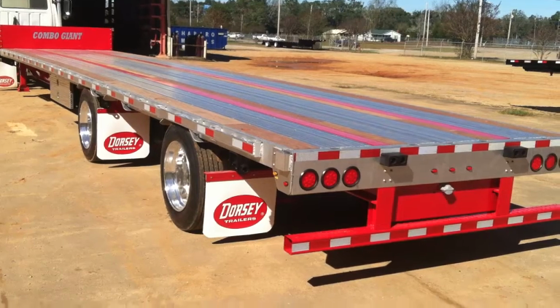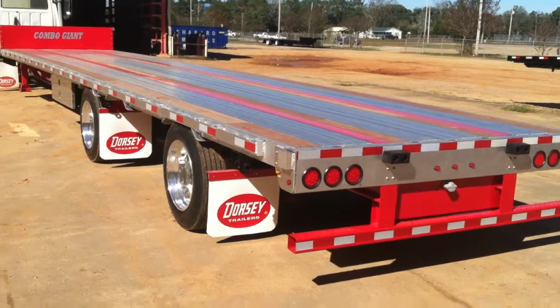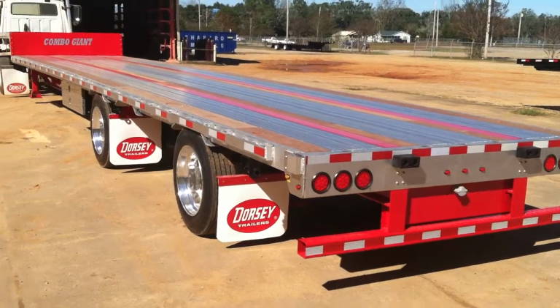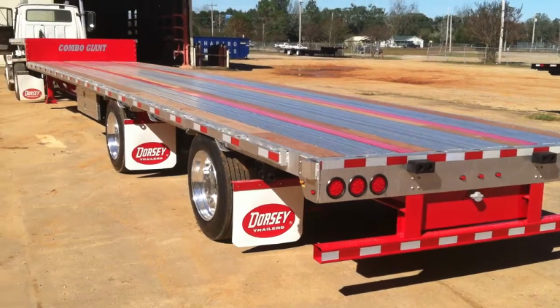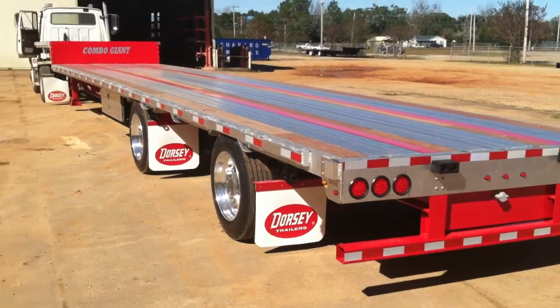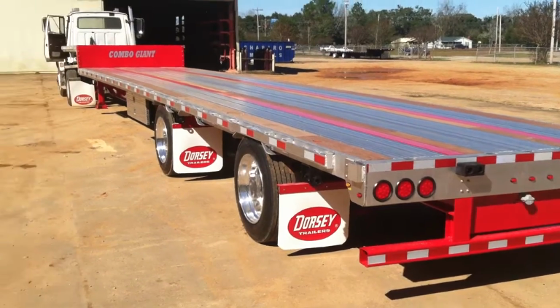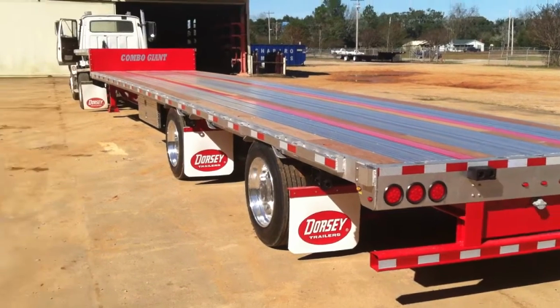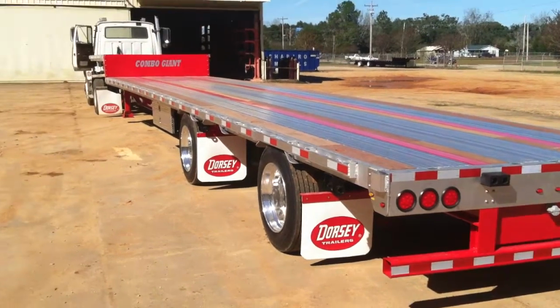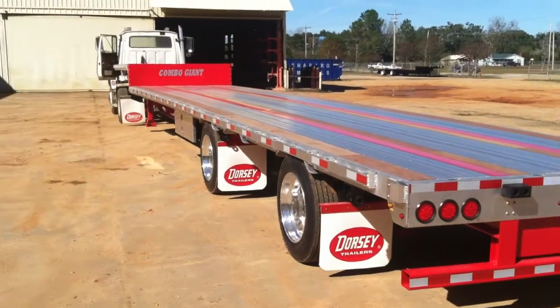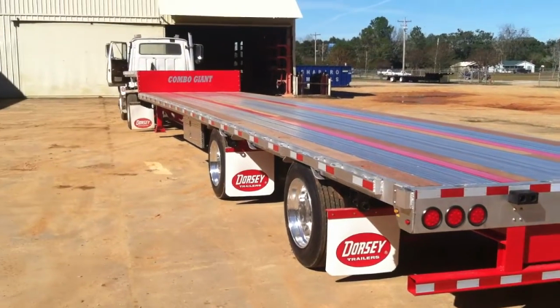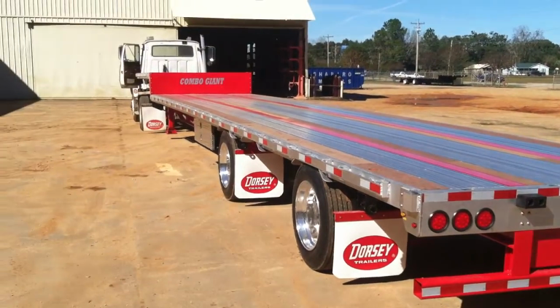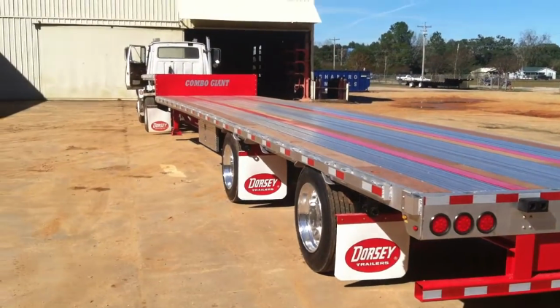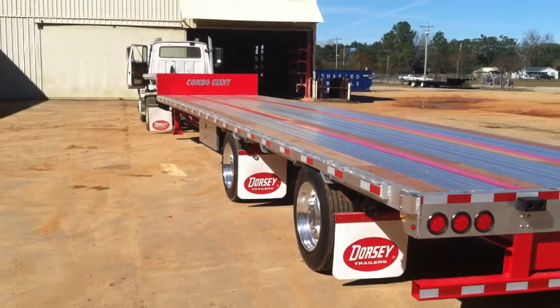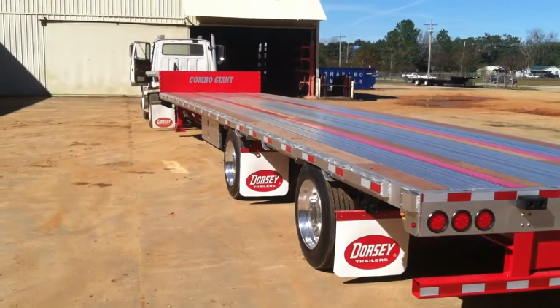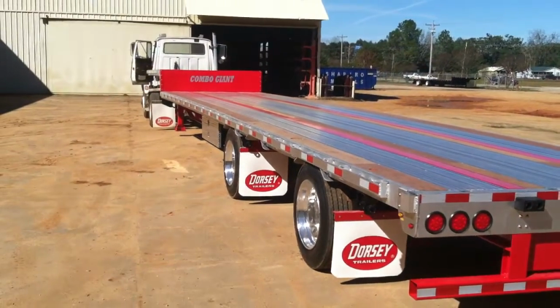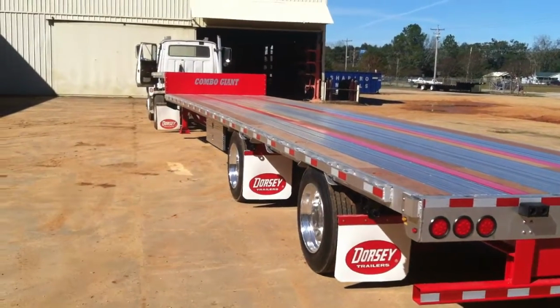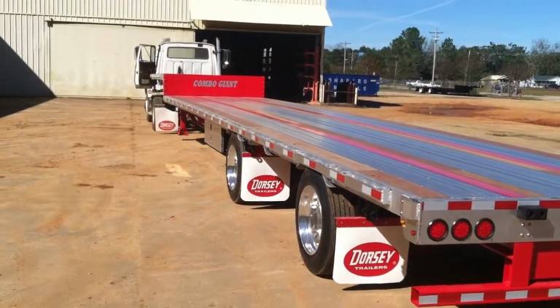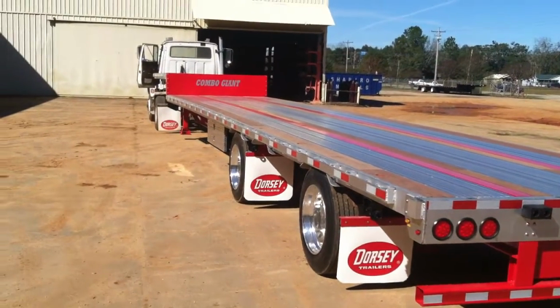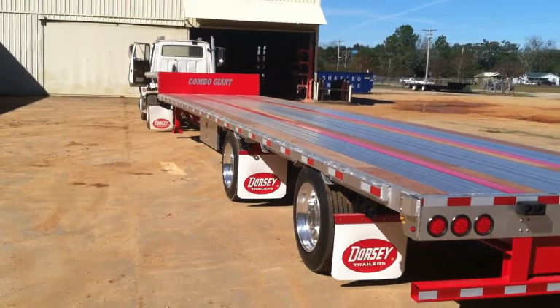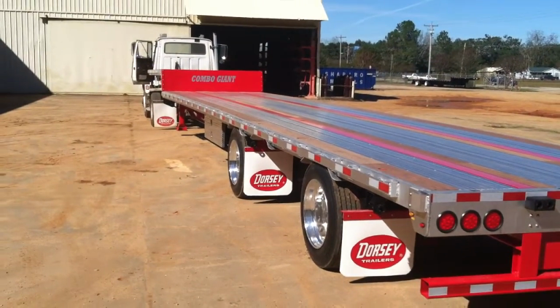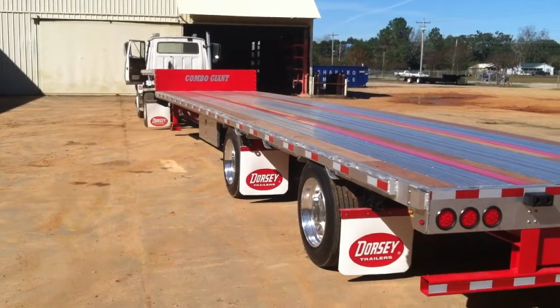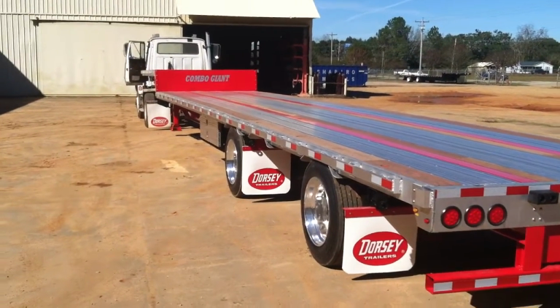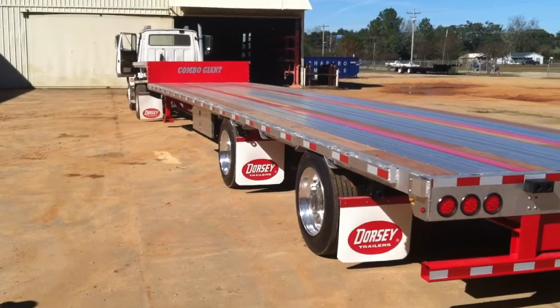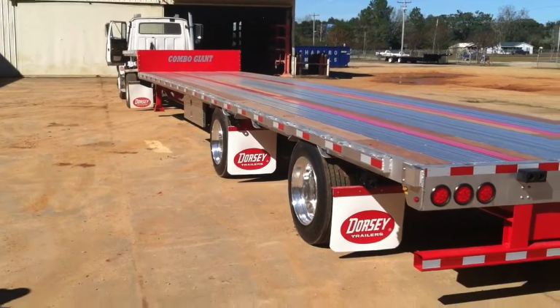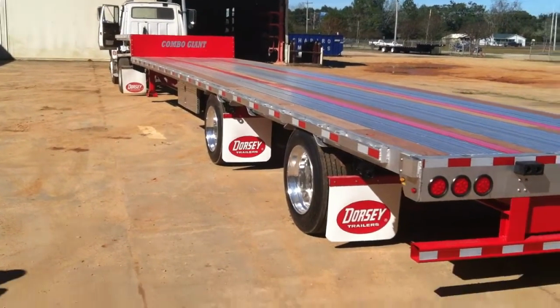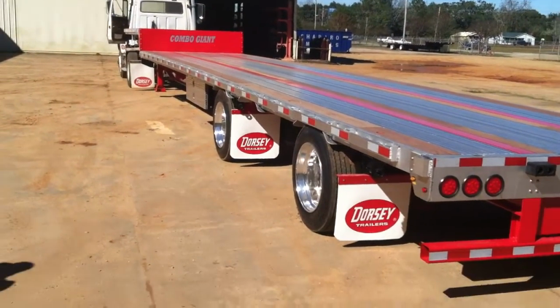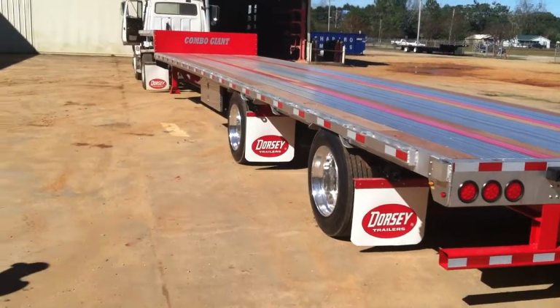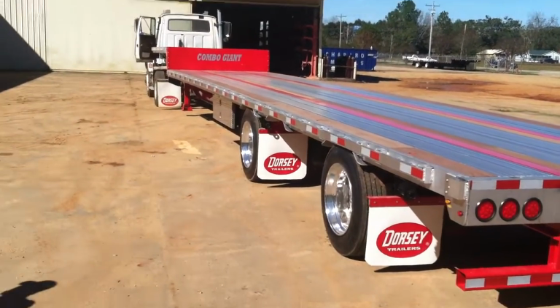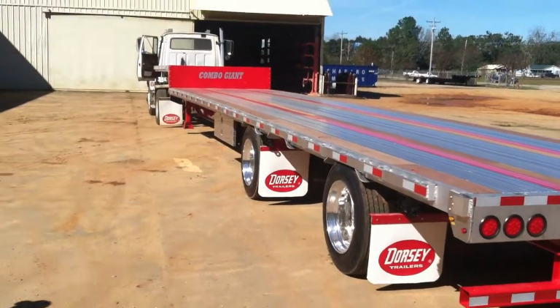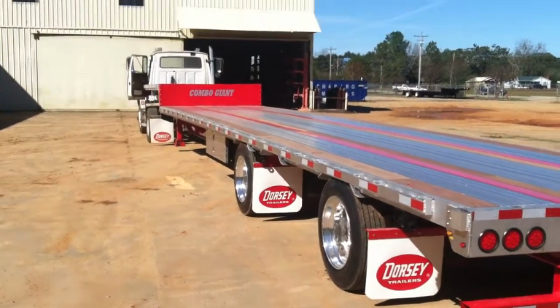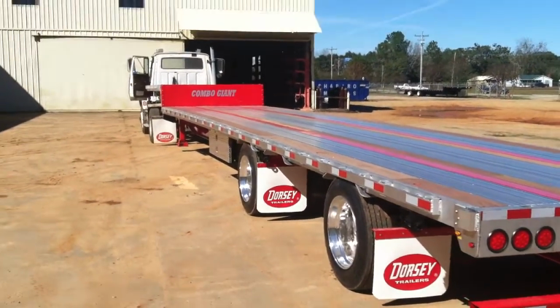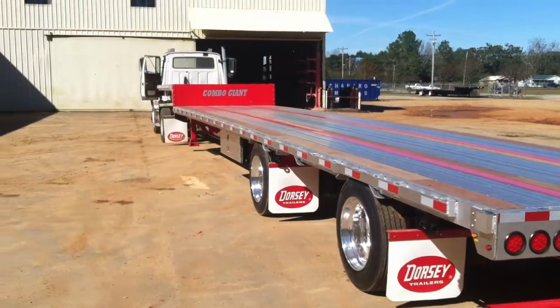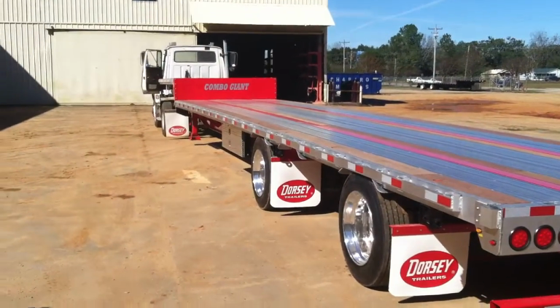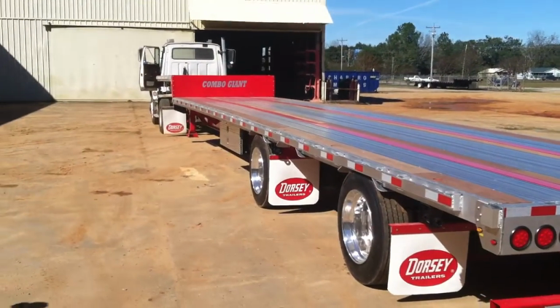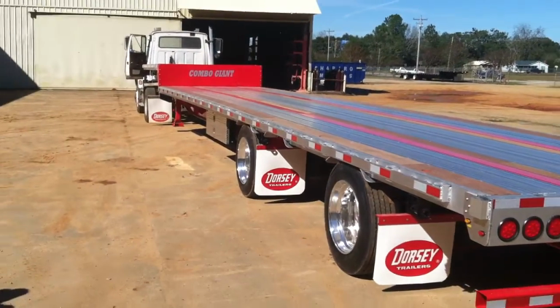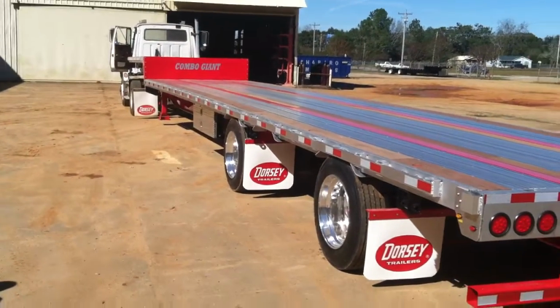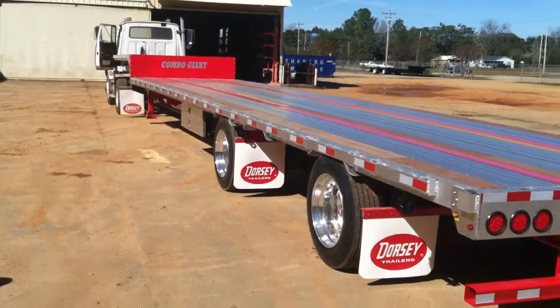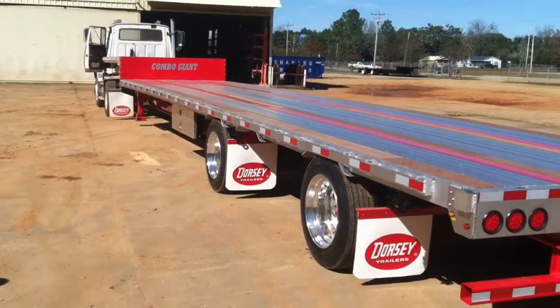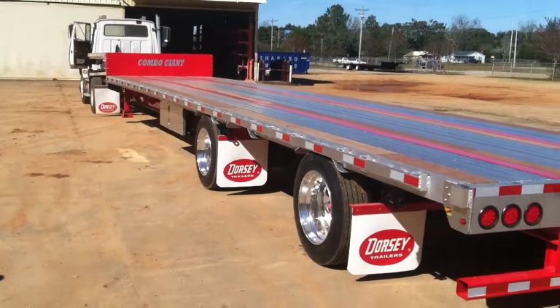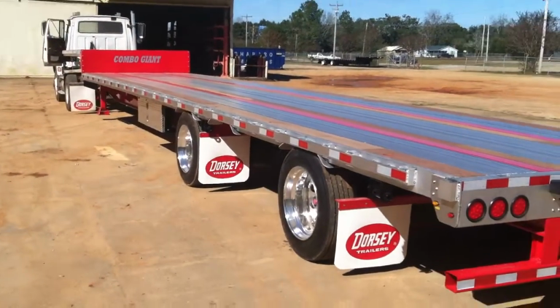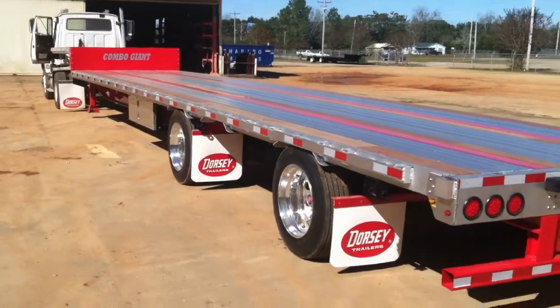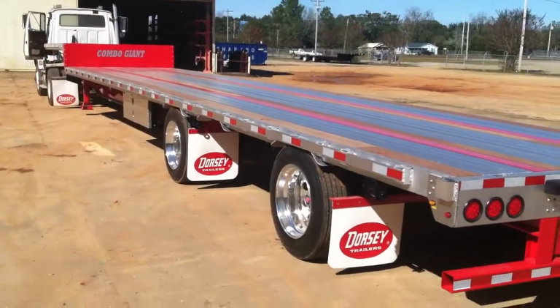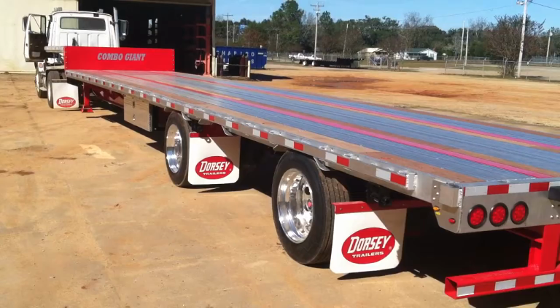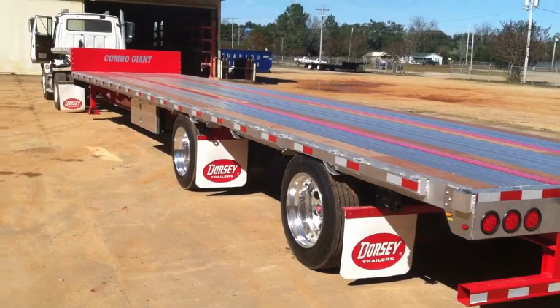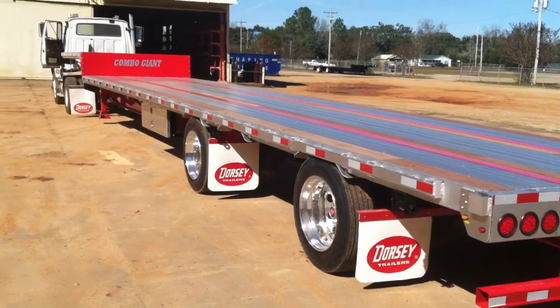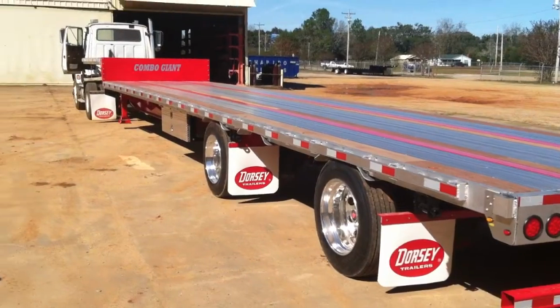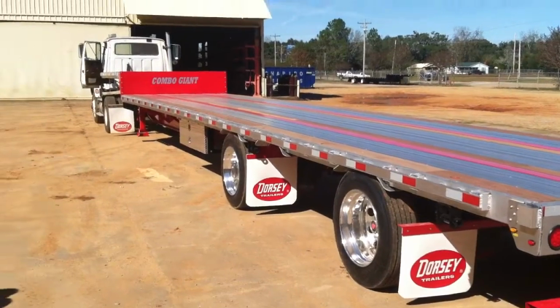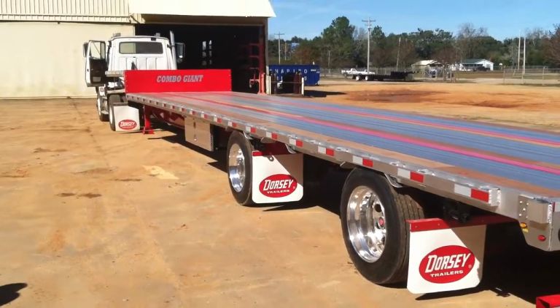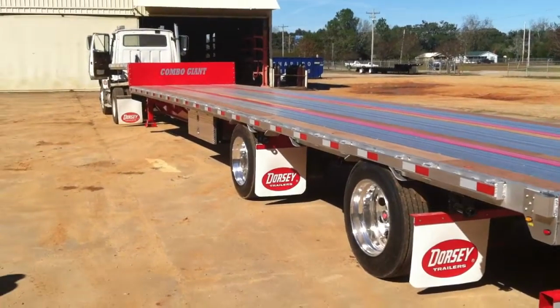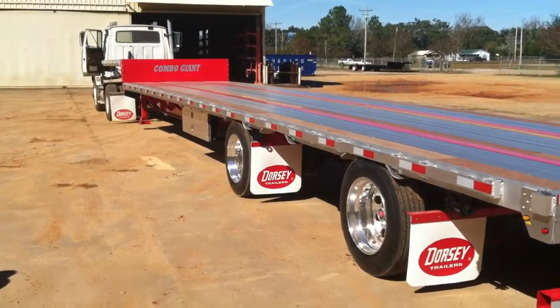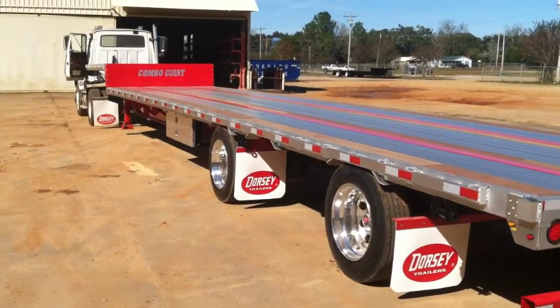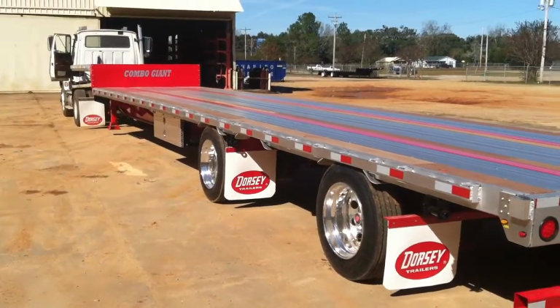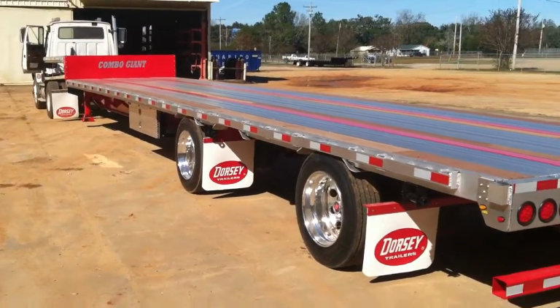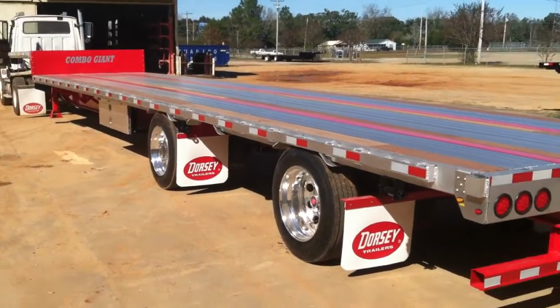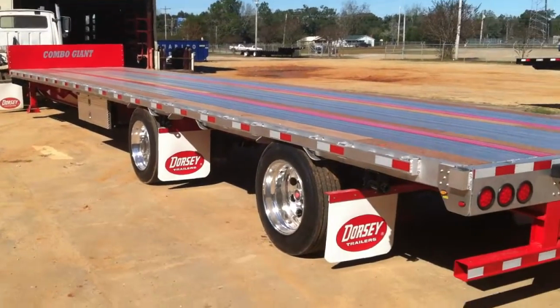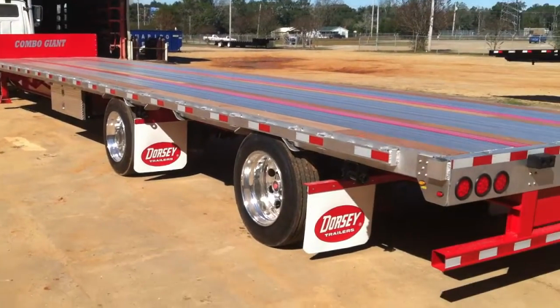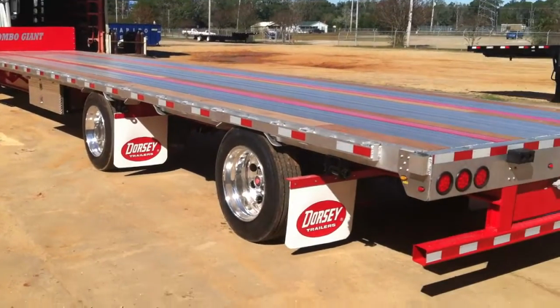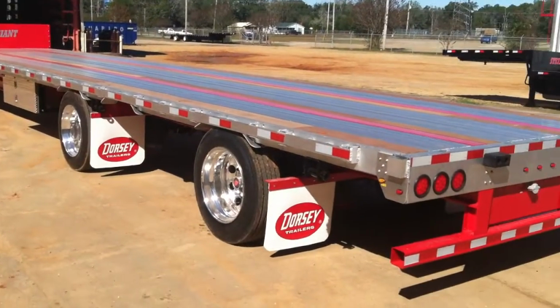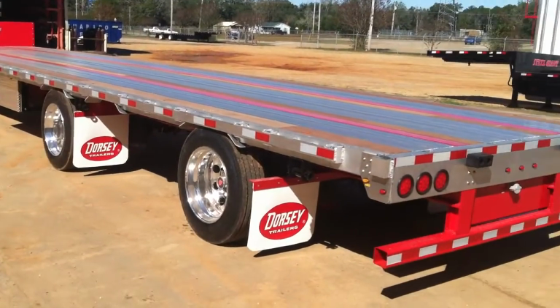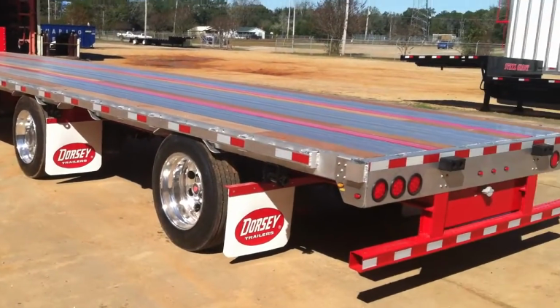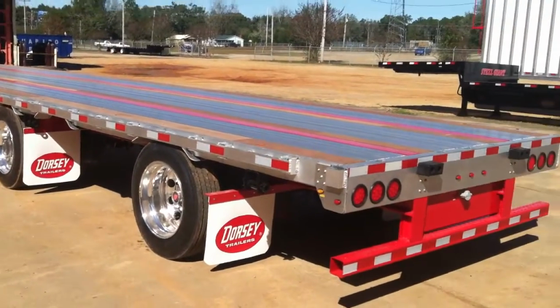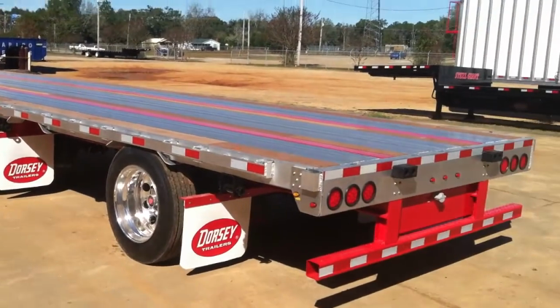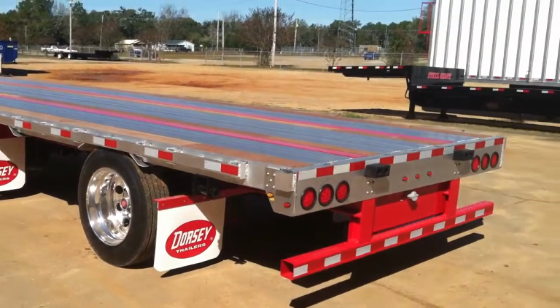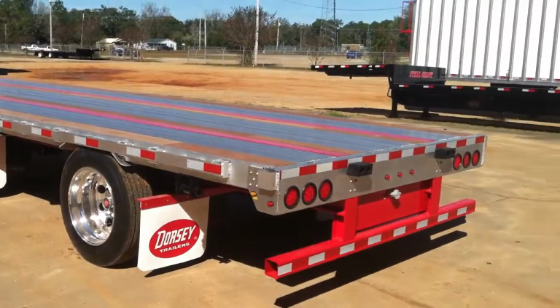Today we have our 53 foot drop deck combo giant, red in color.